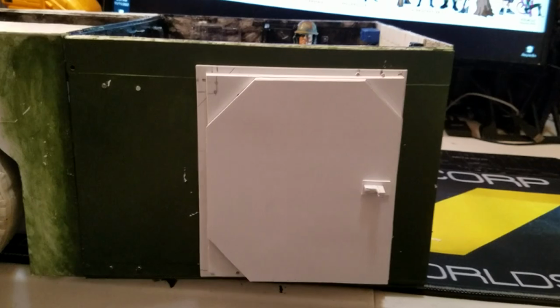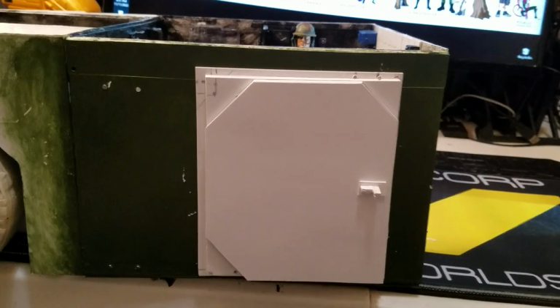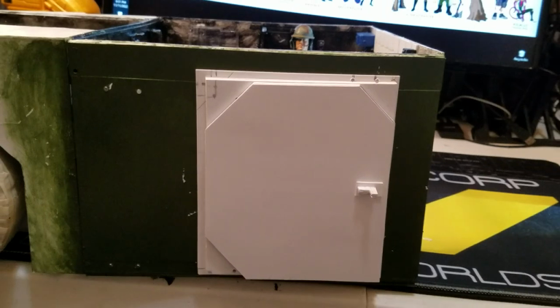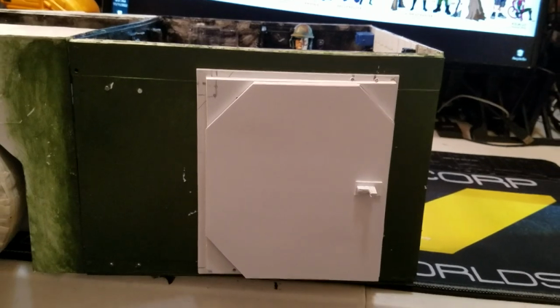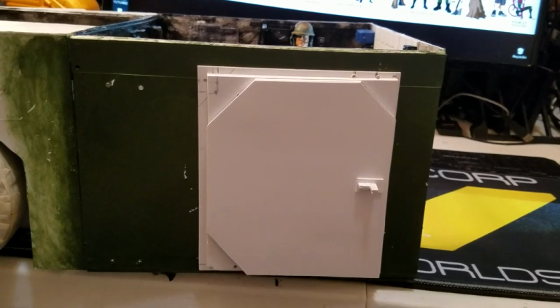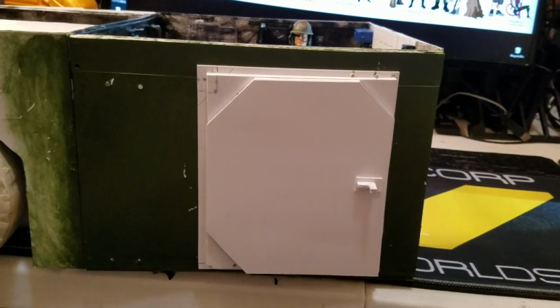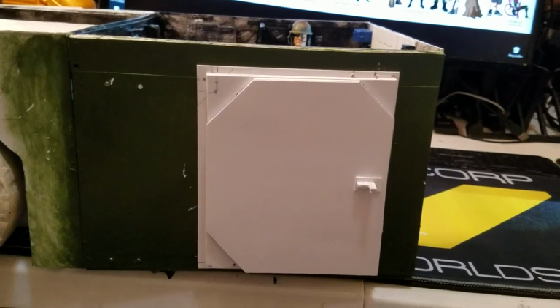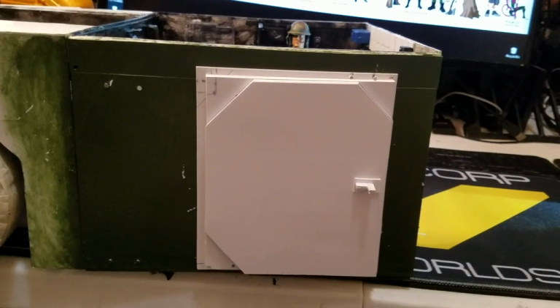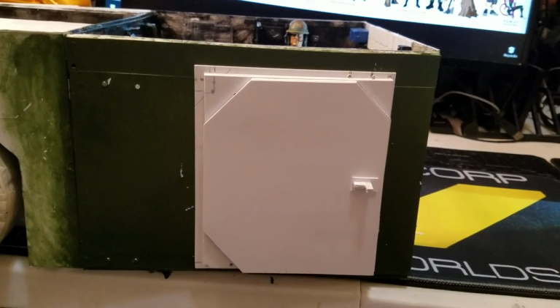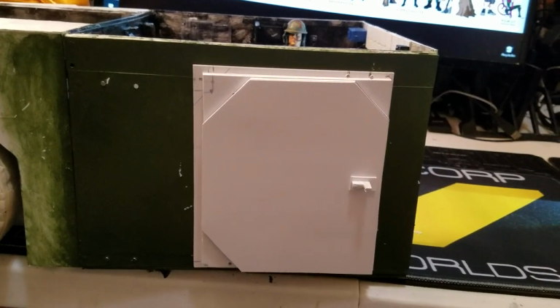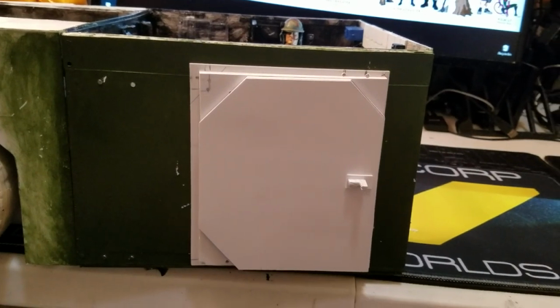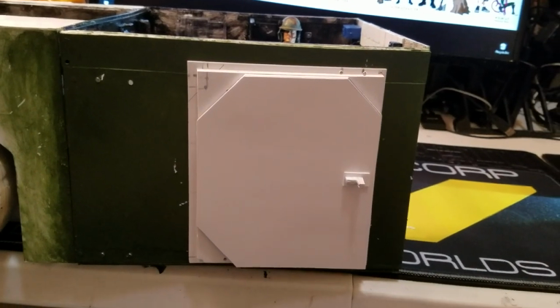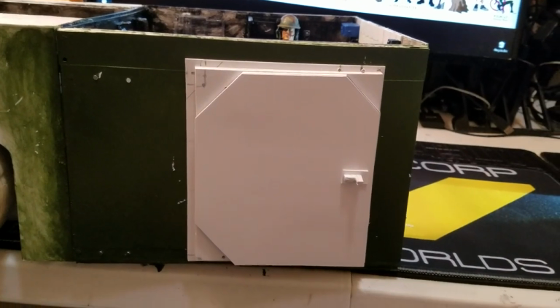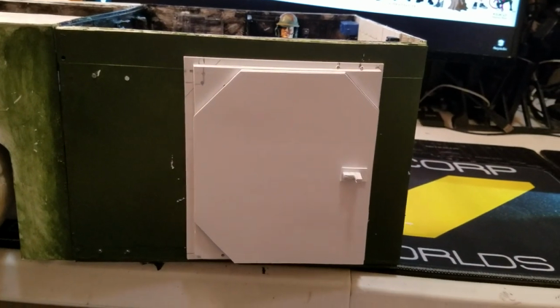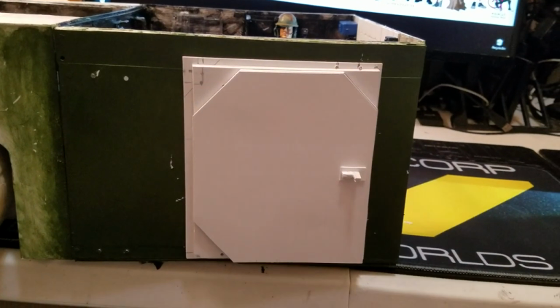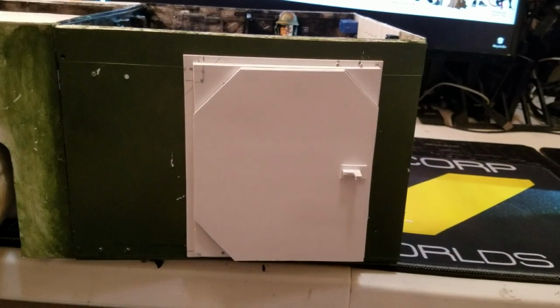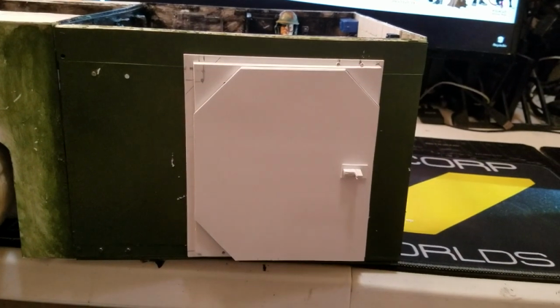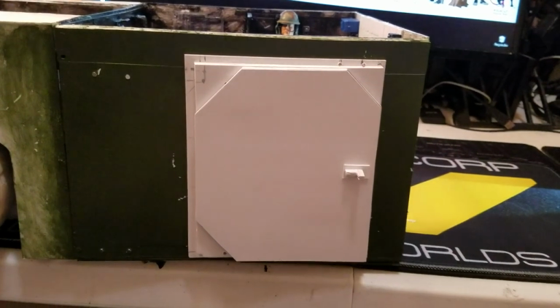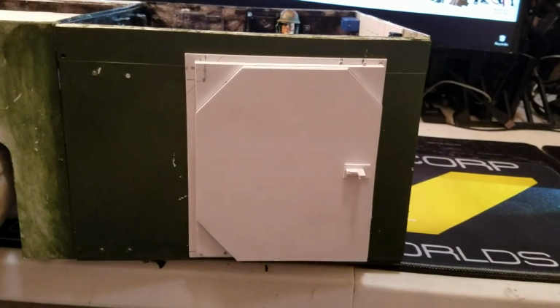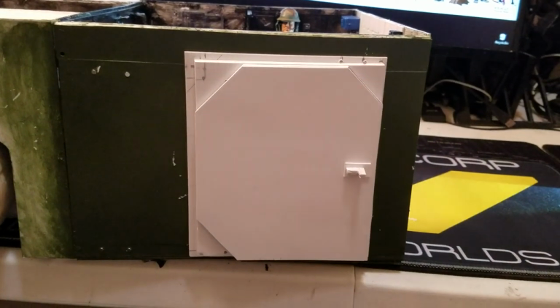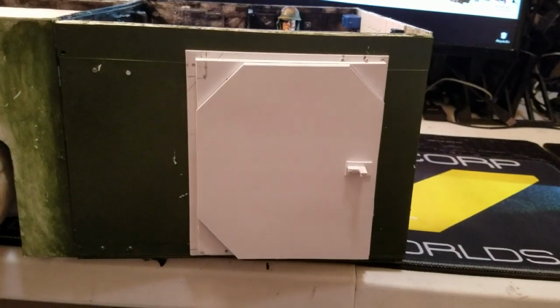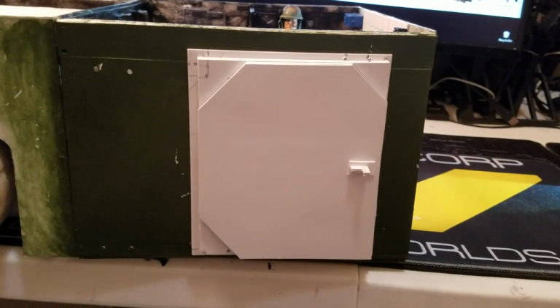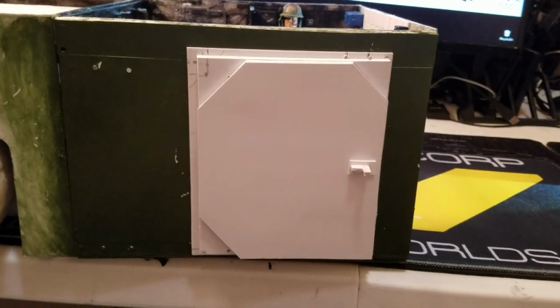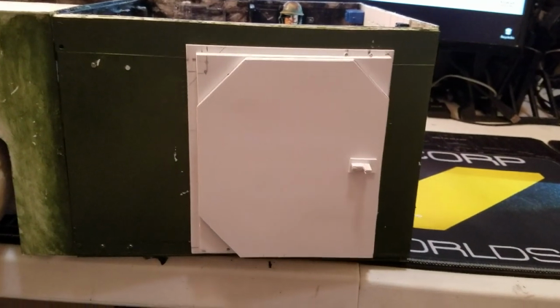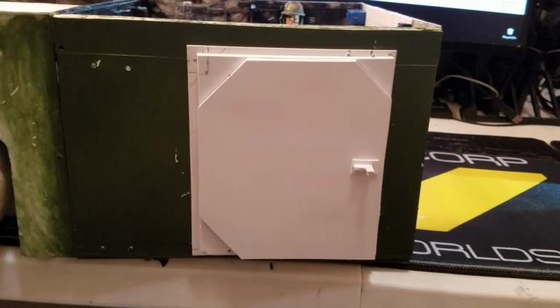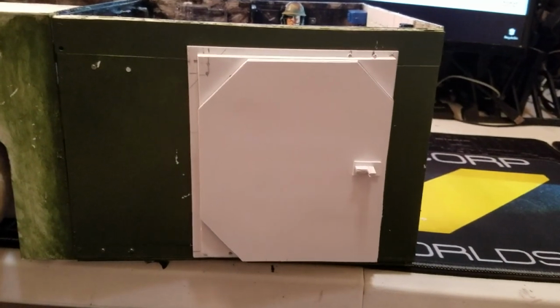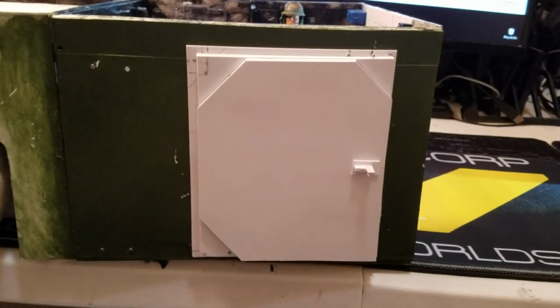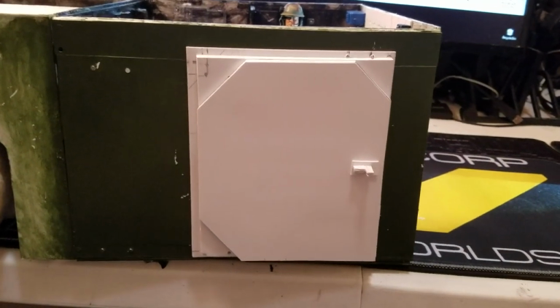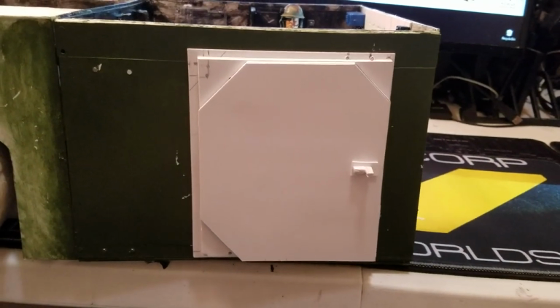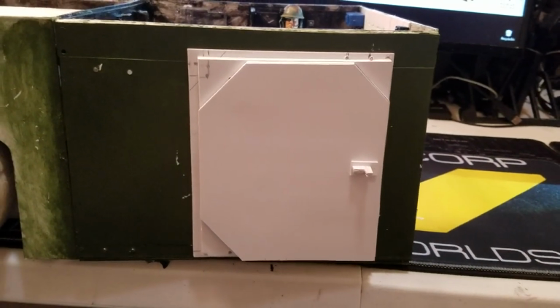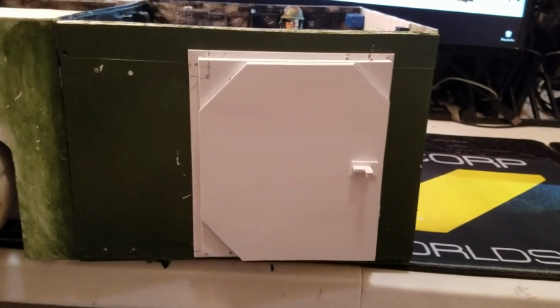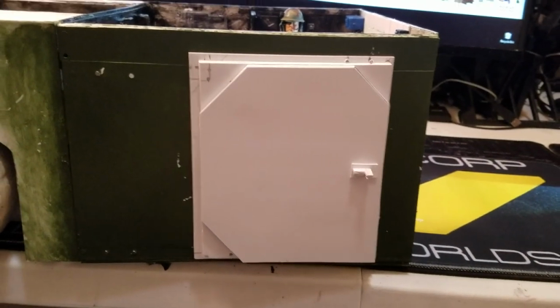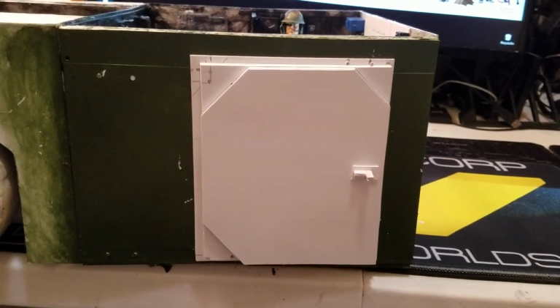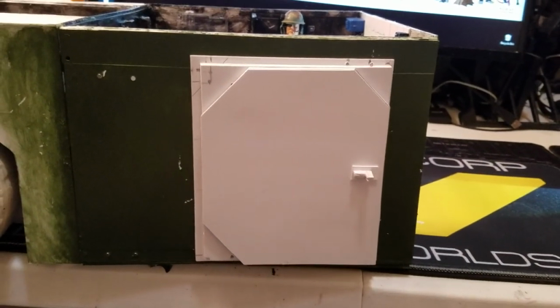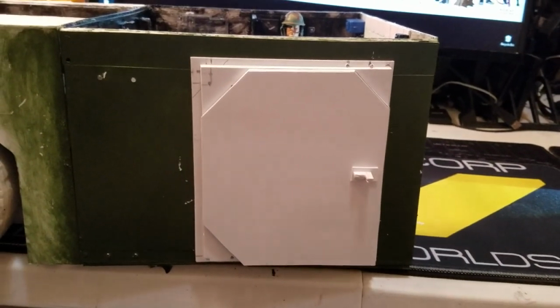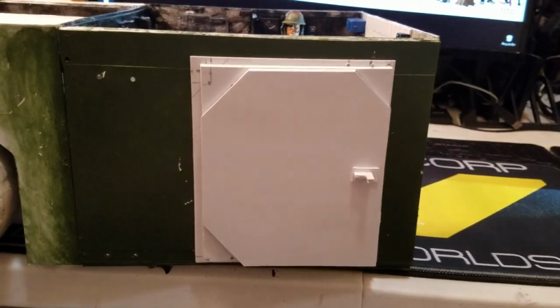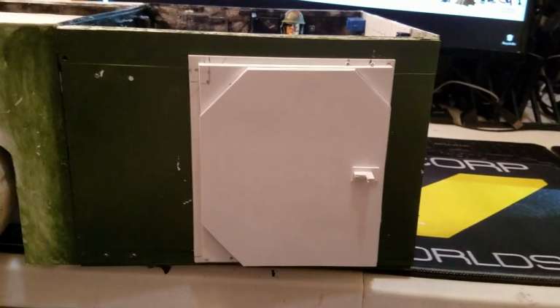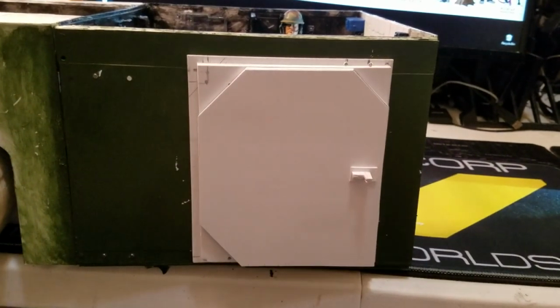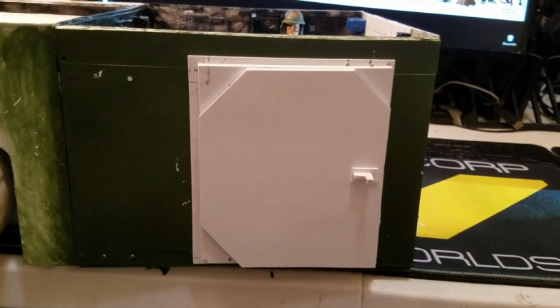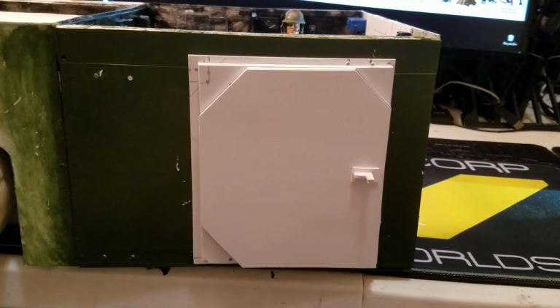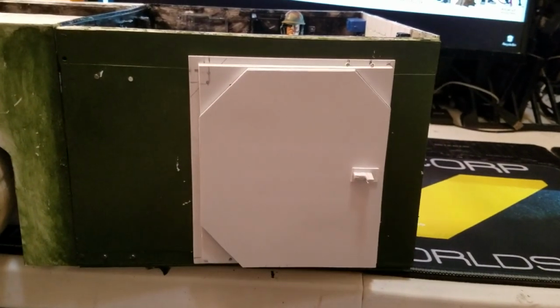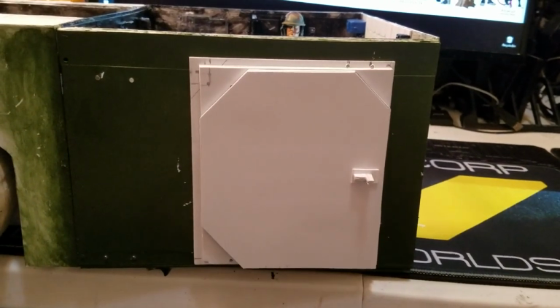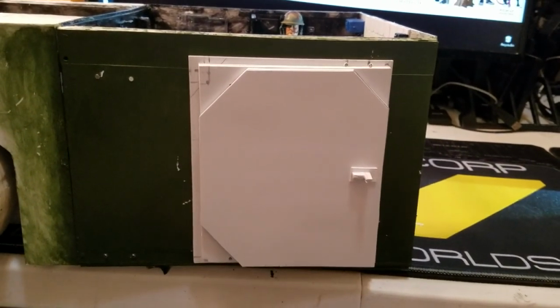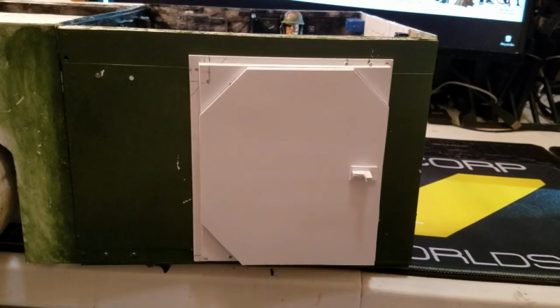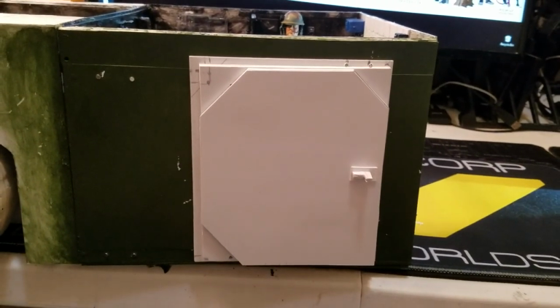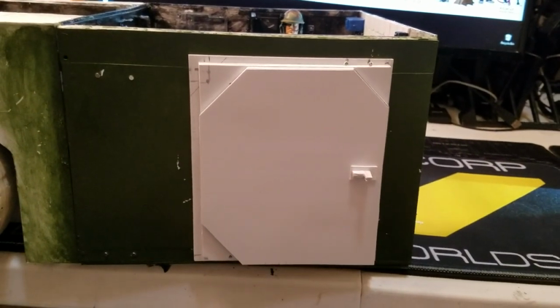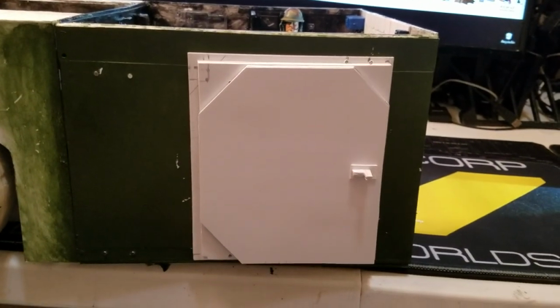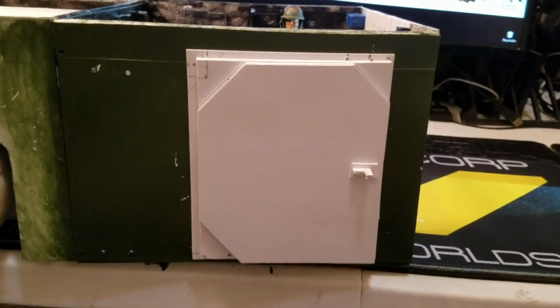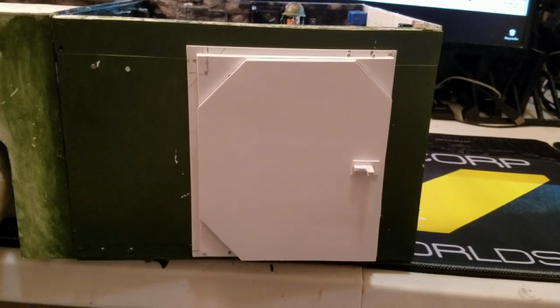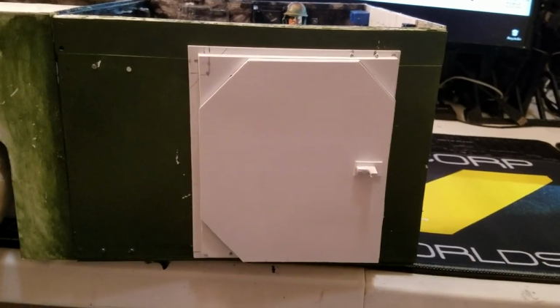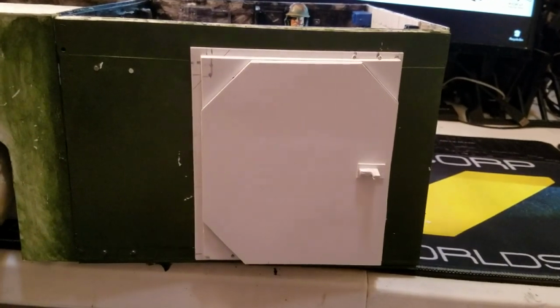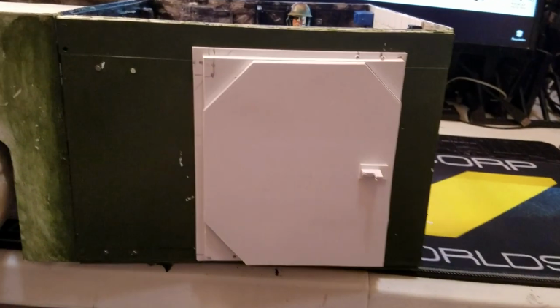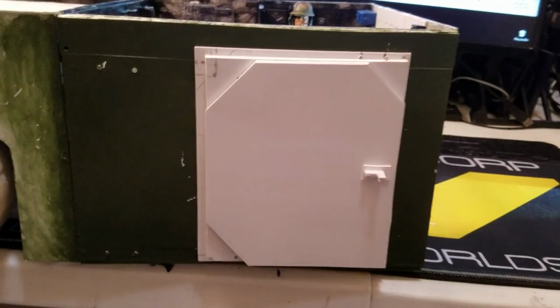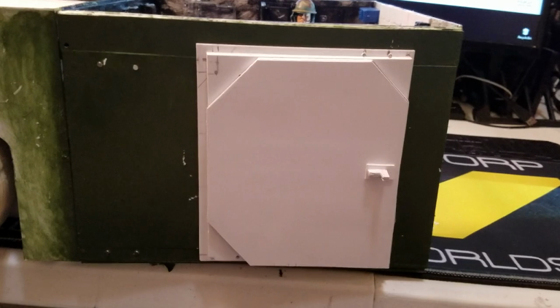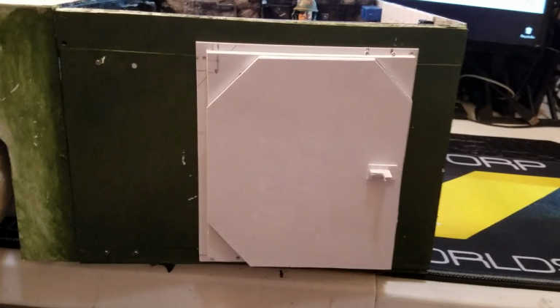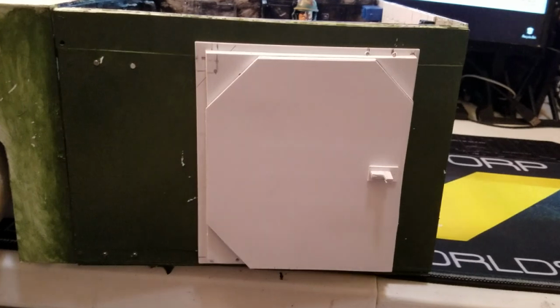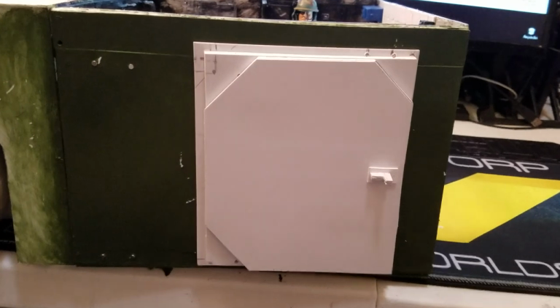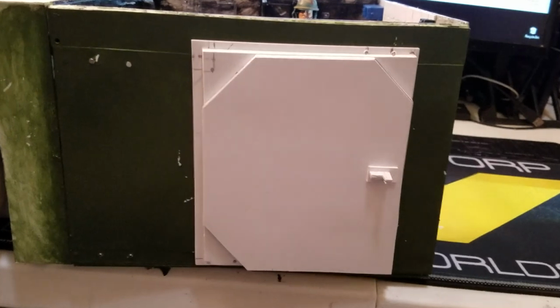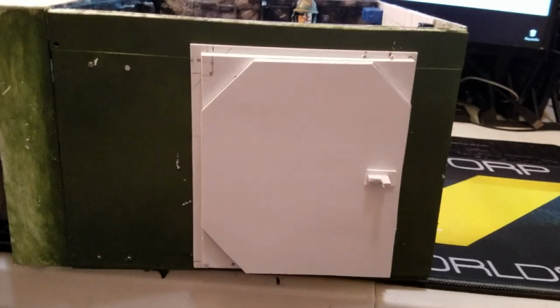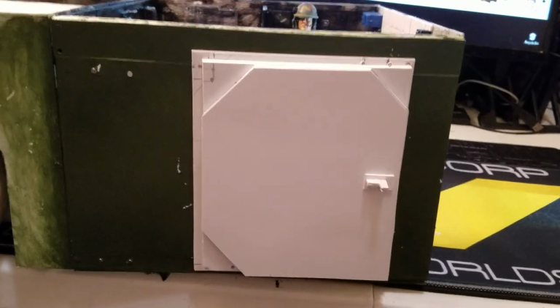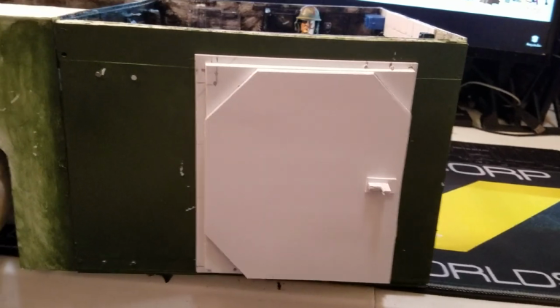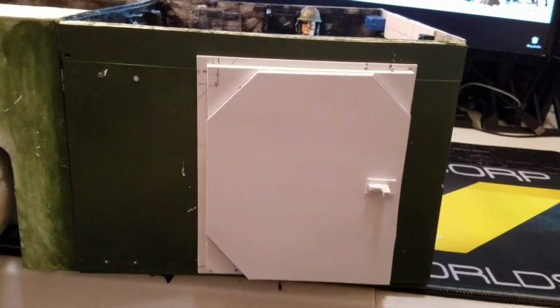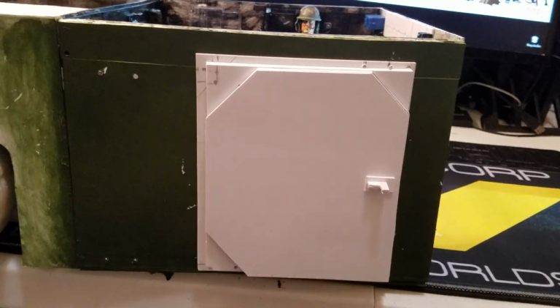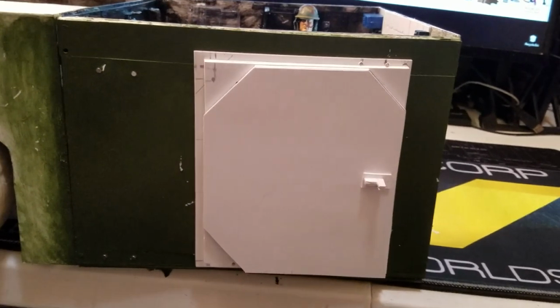Hello, good afternoon. I'm just going to give a quick little update on my 1/12 scale APC that I'm scratch building out of styrene.